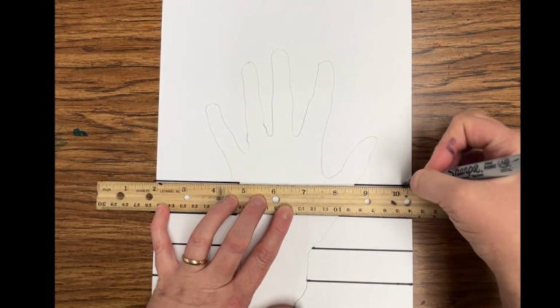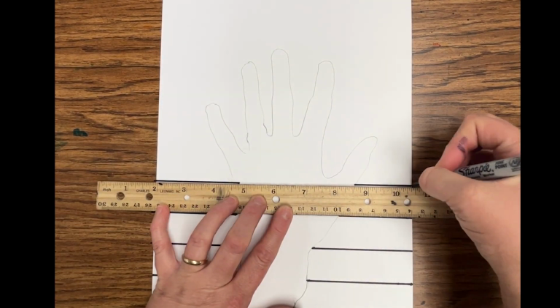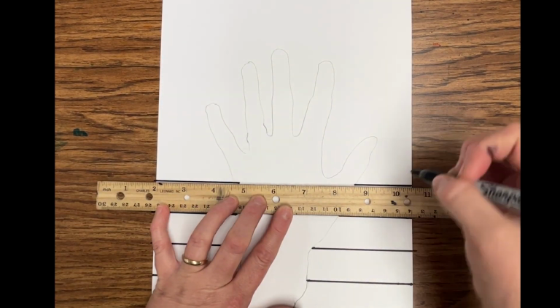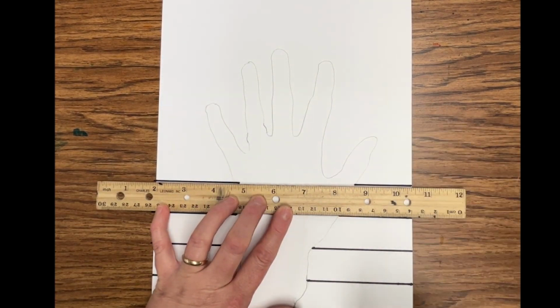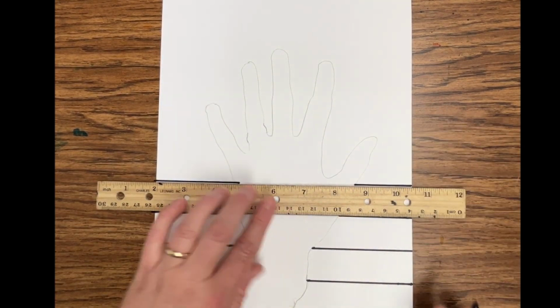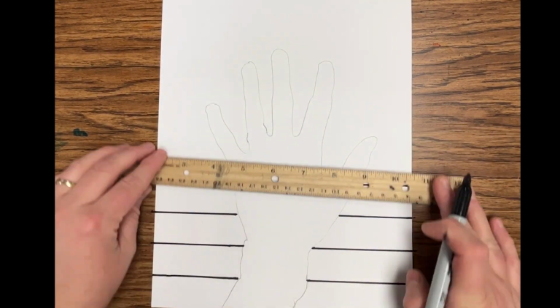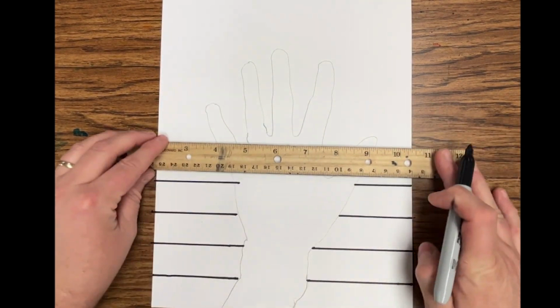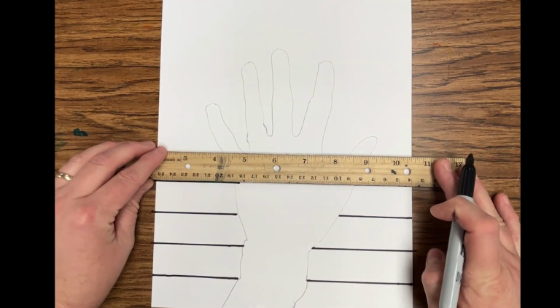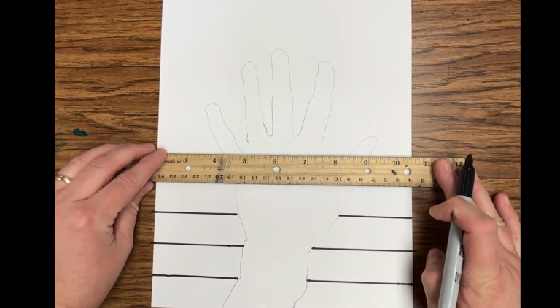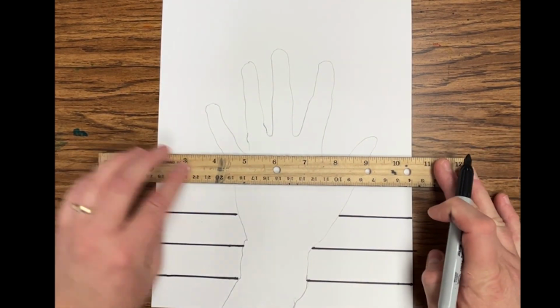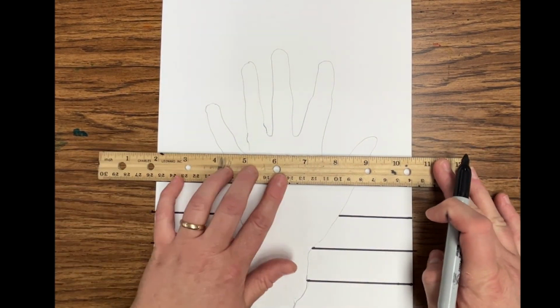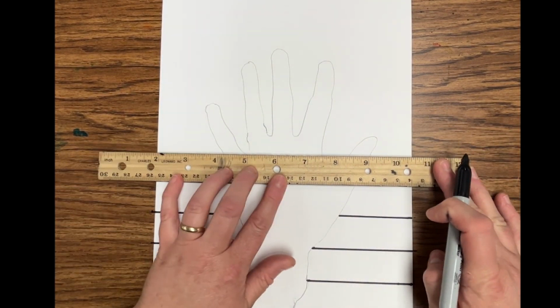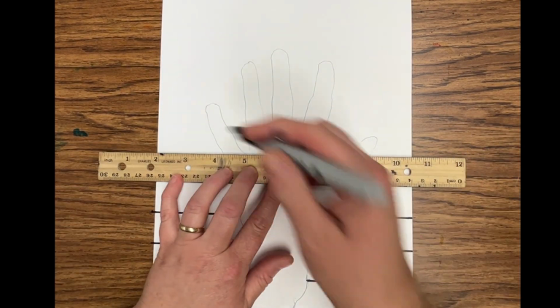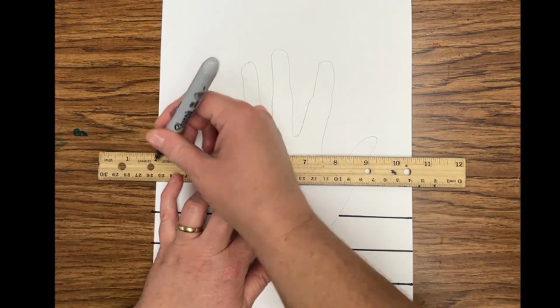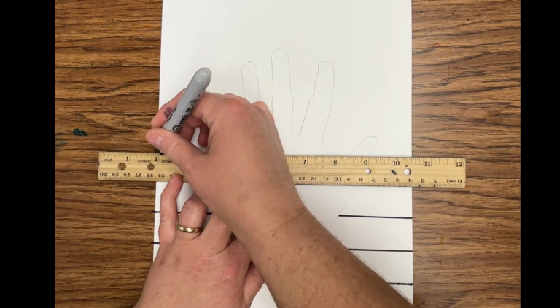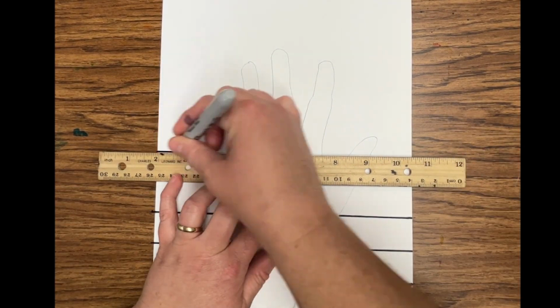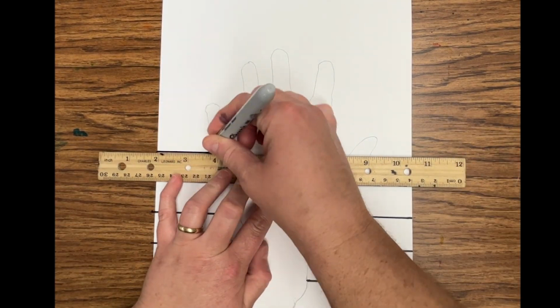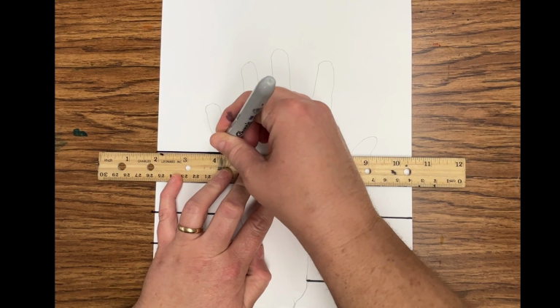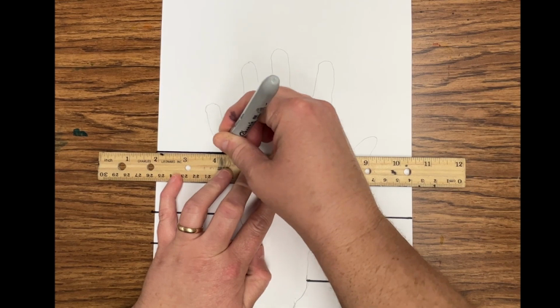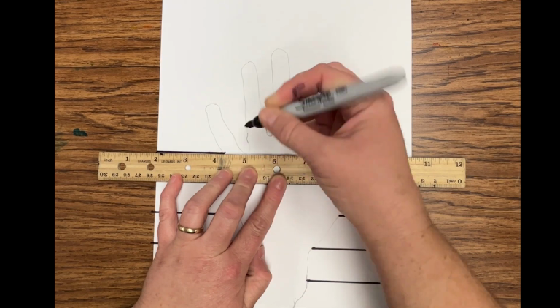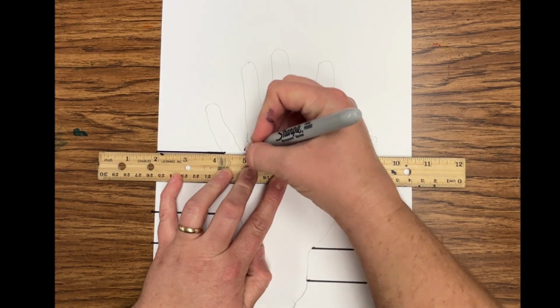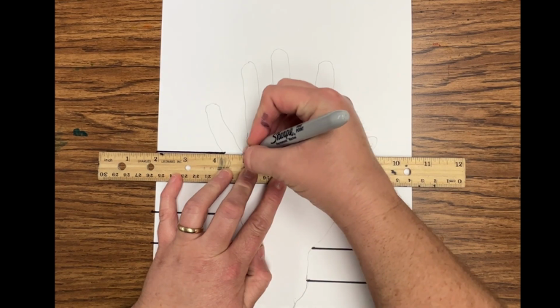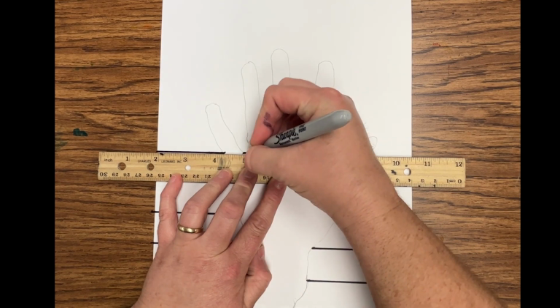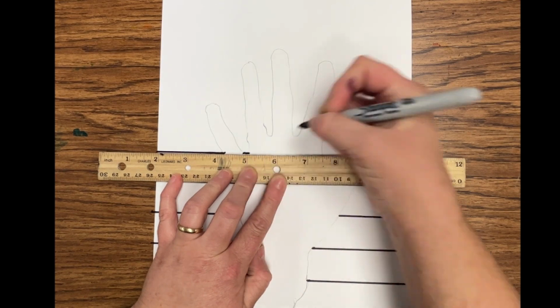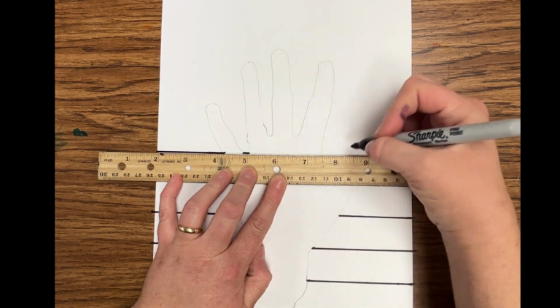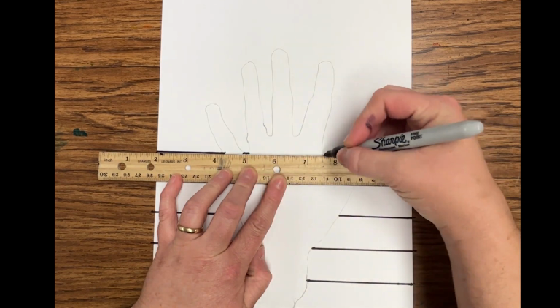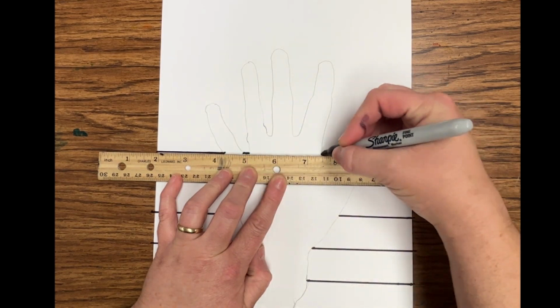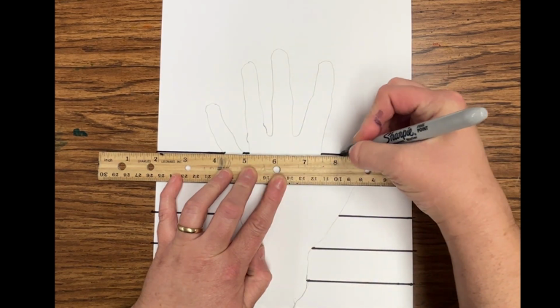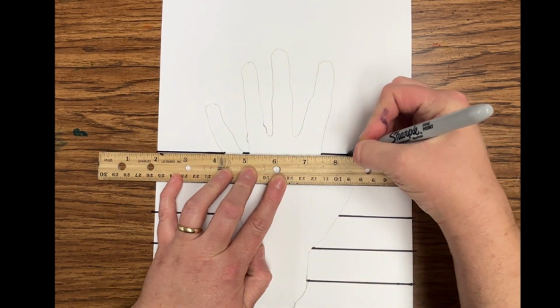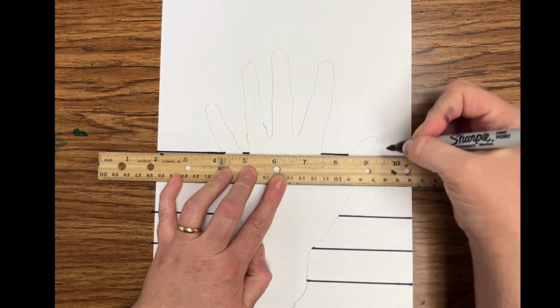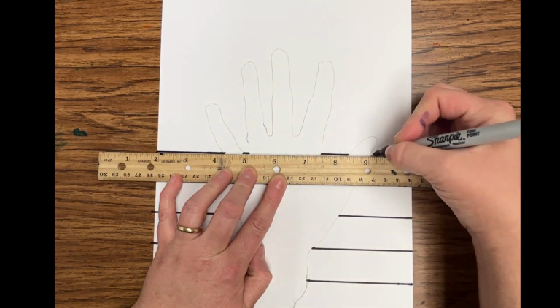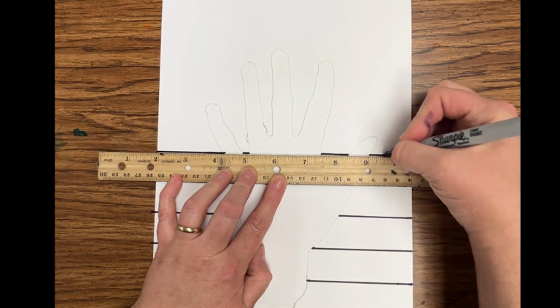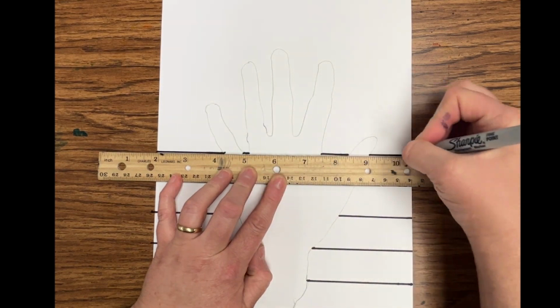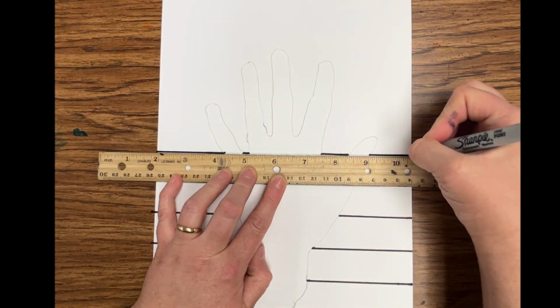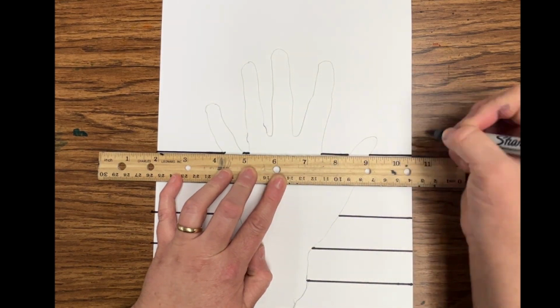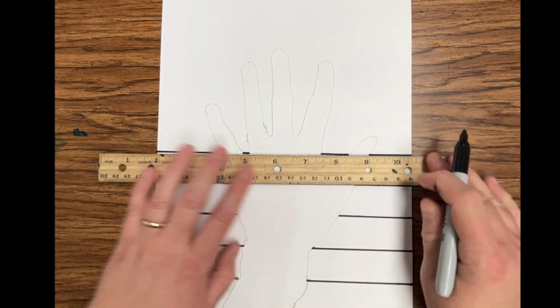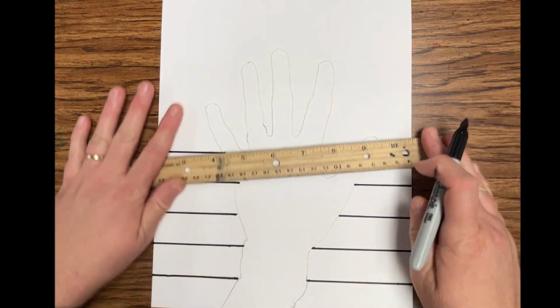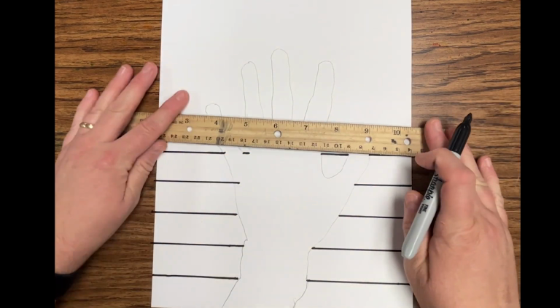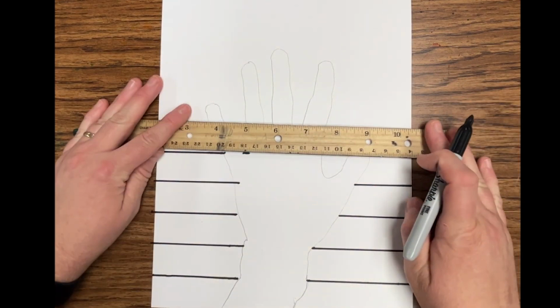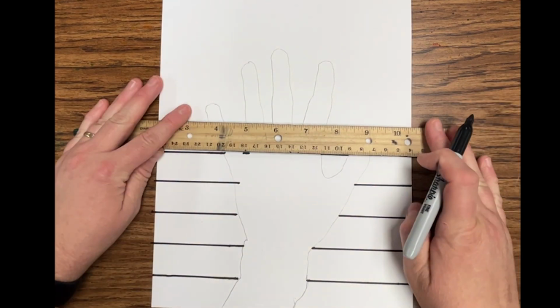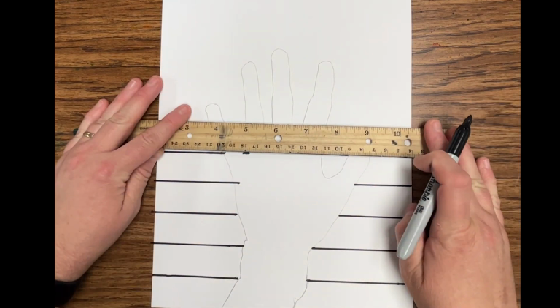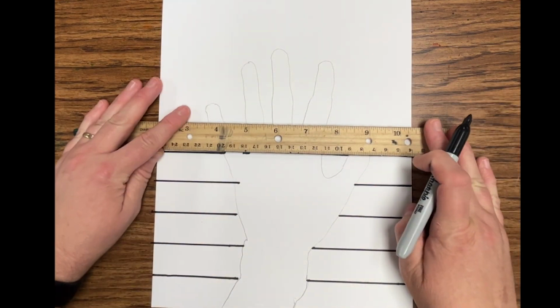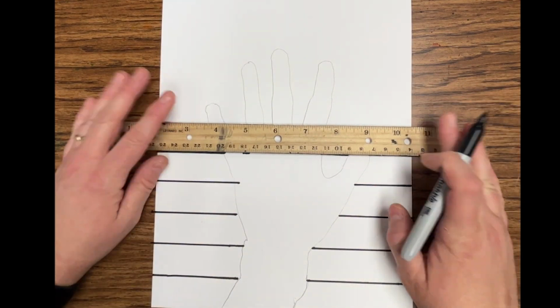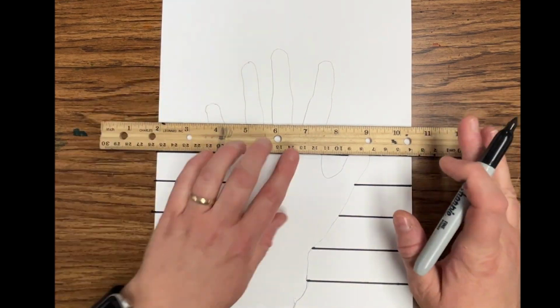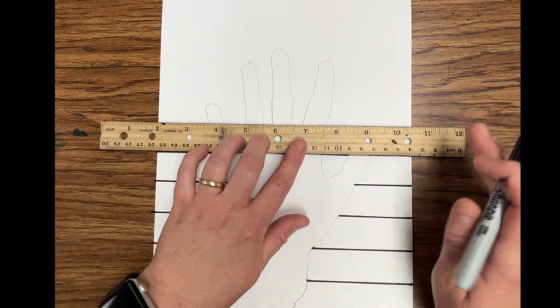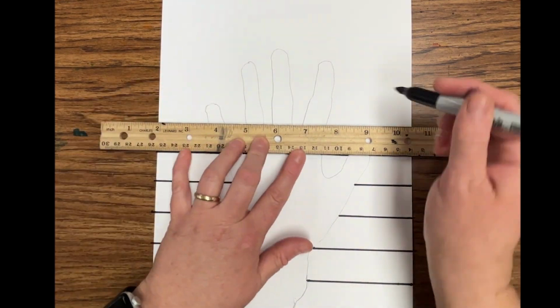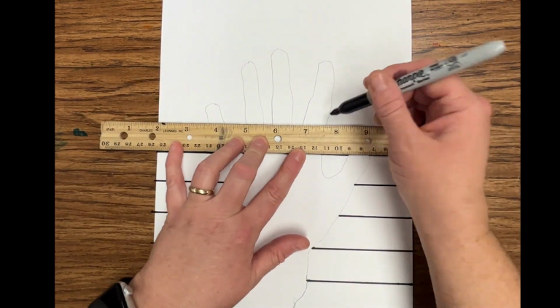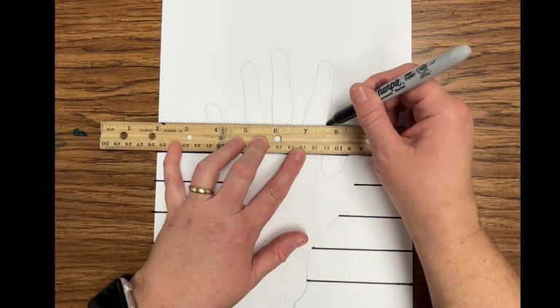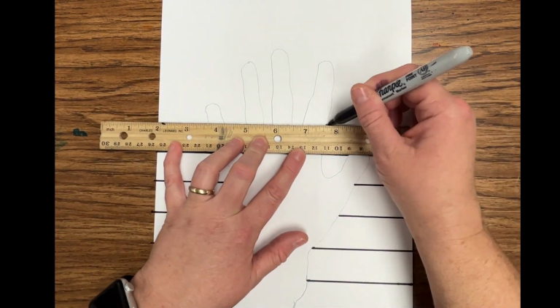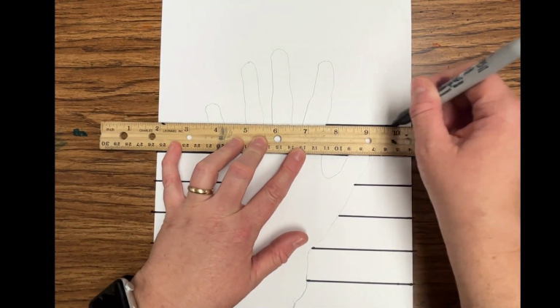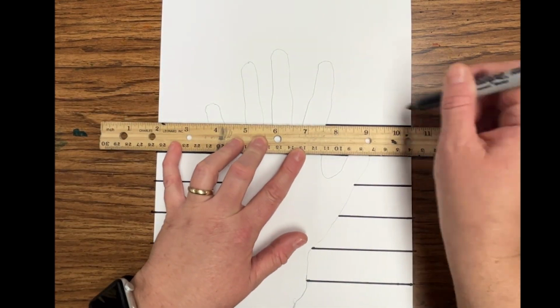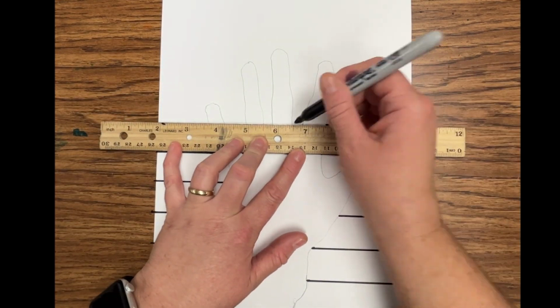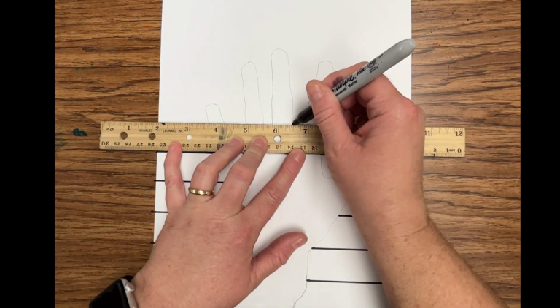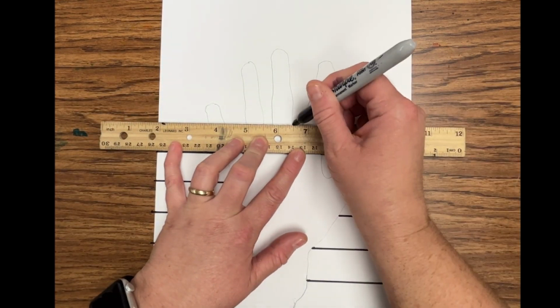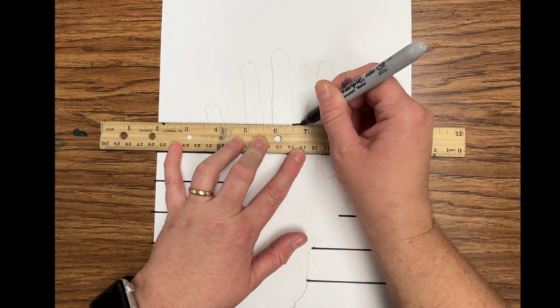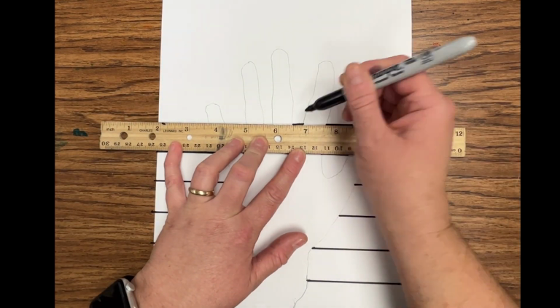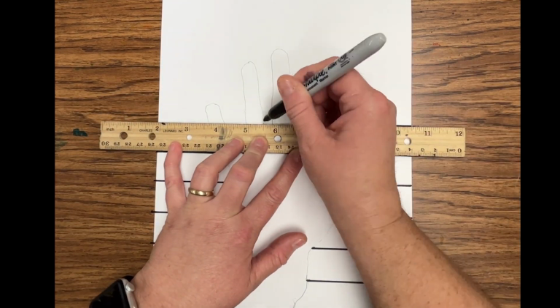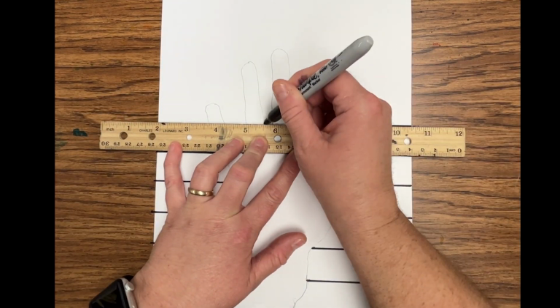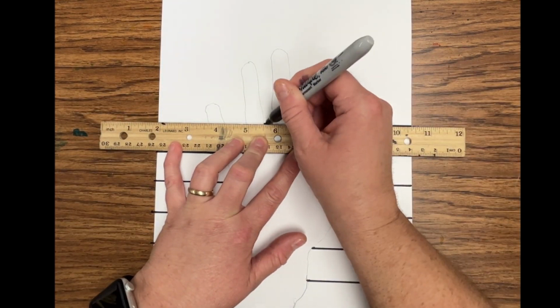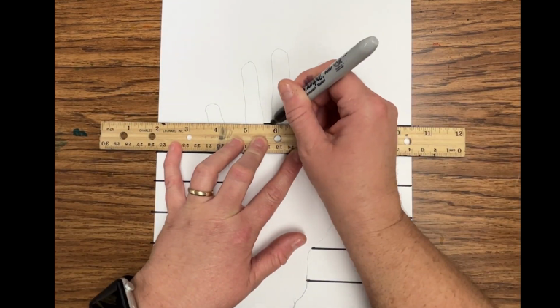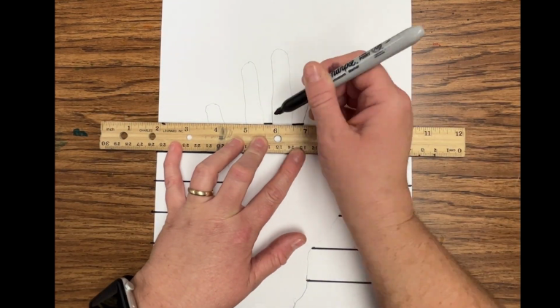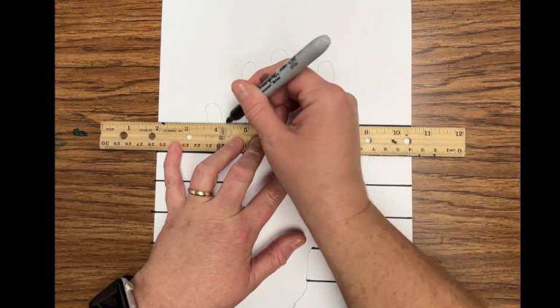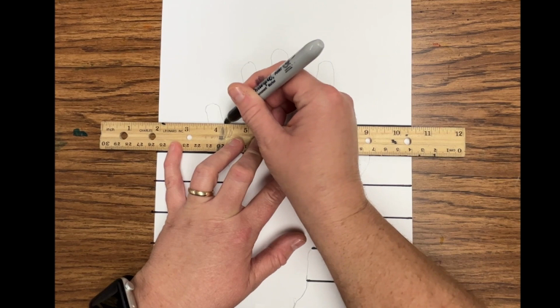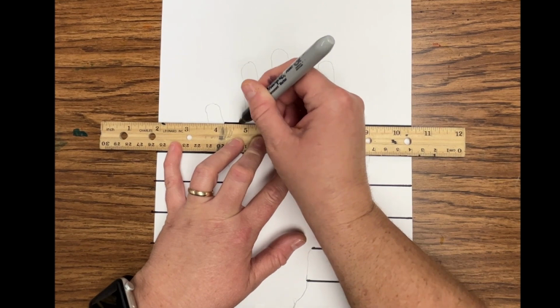Continuing to use the width of the ruler, each line I move up I'm going to continue making those horizontal lines, making sure I am not tracing through my hand or fingers.